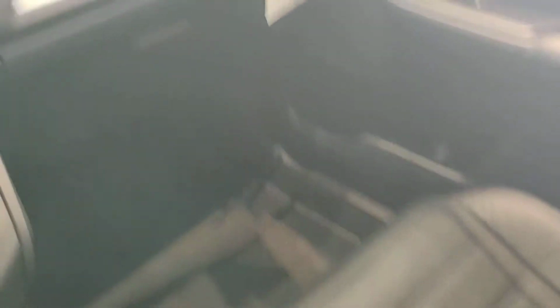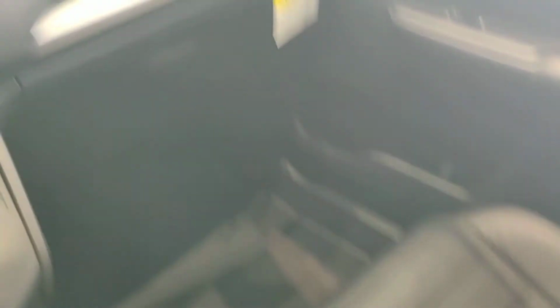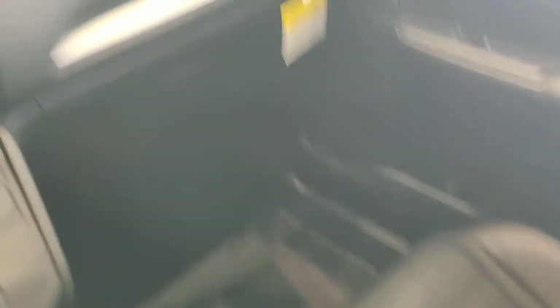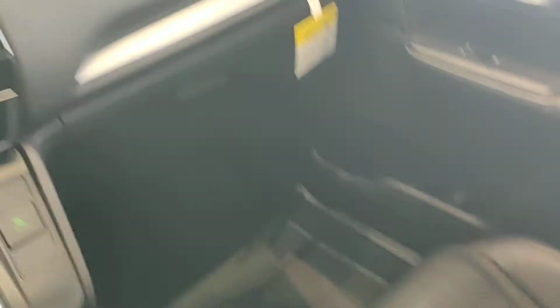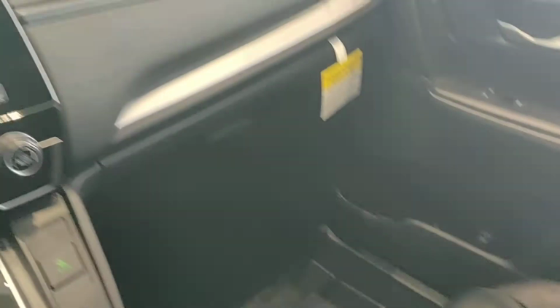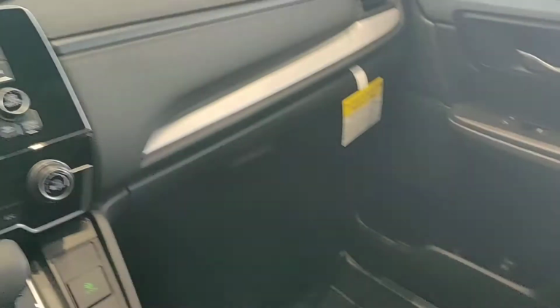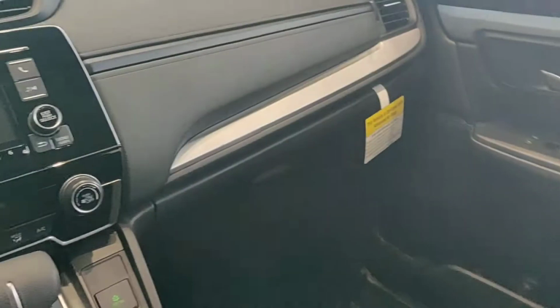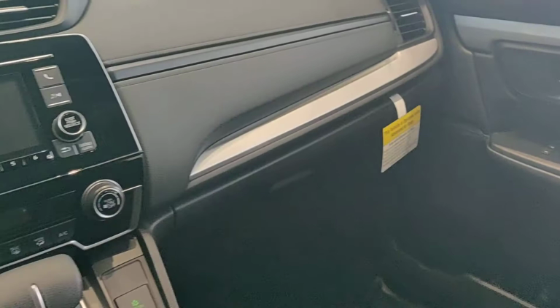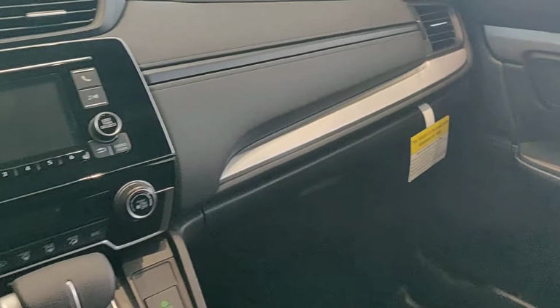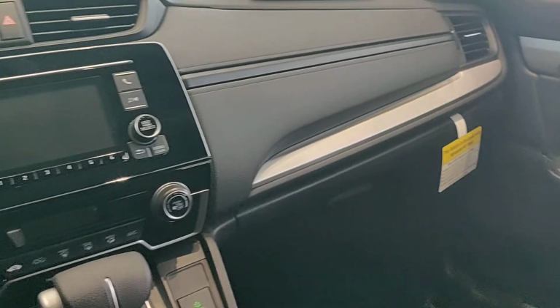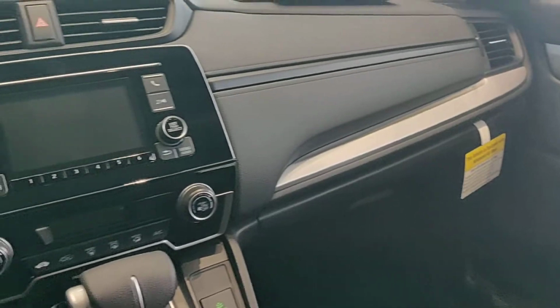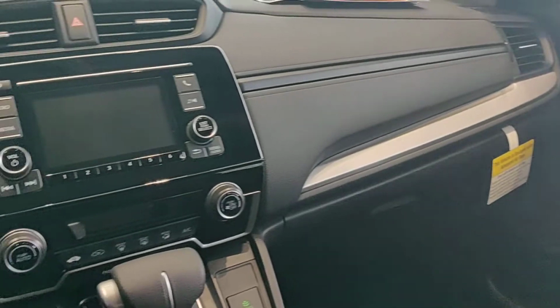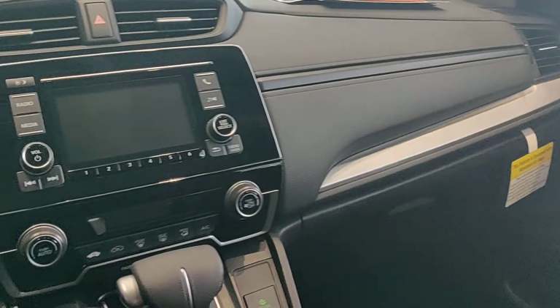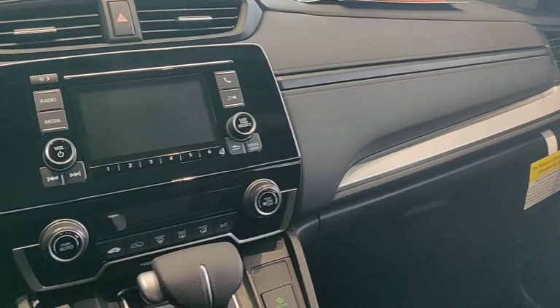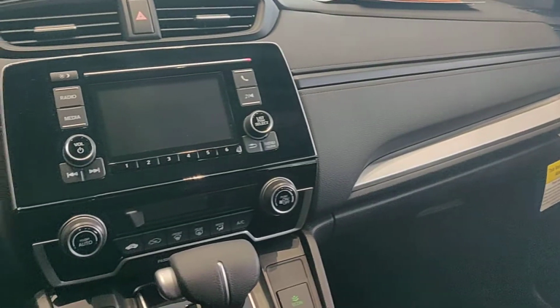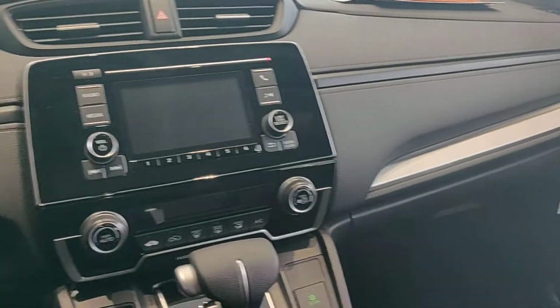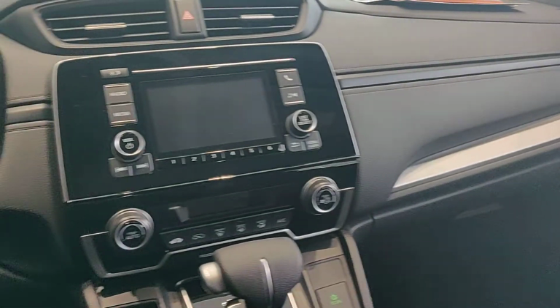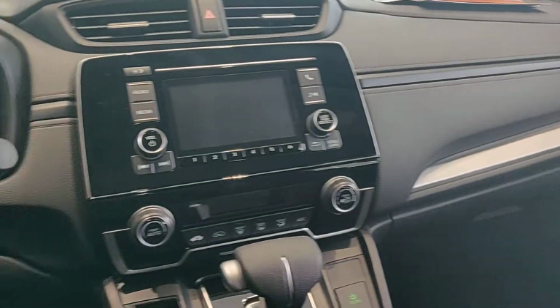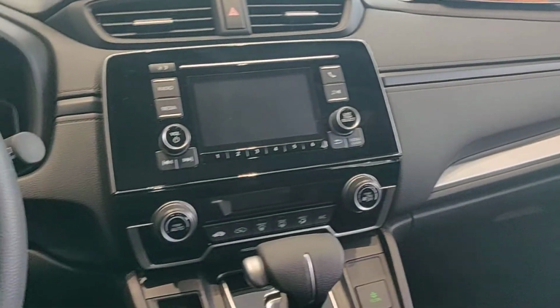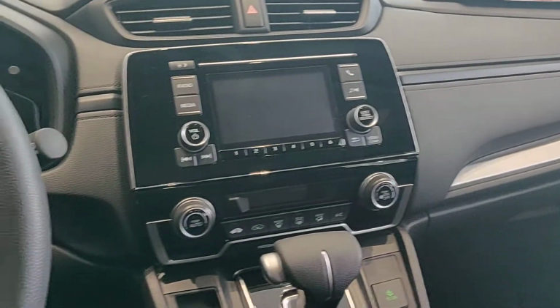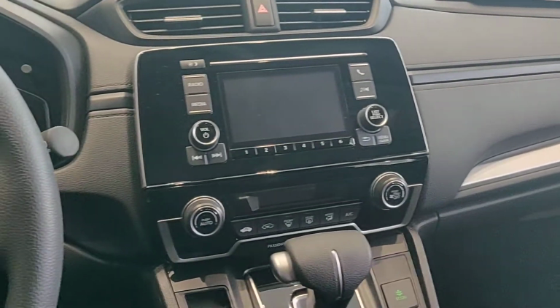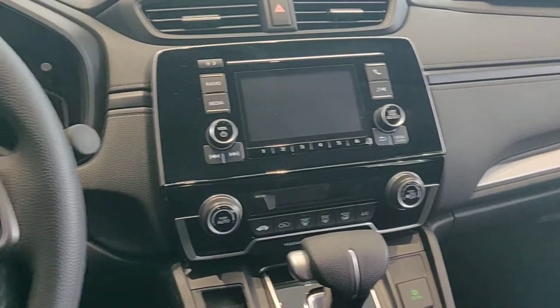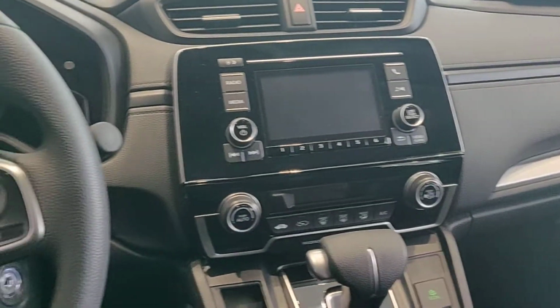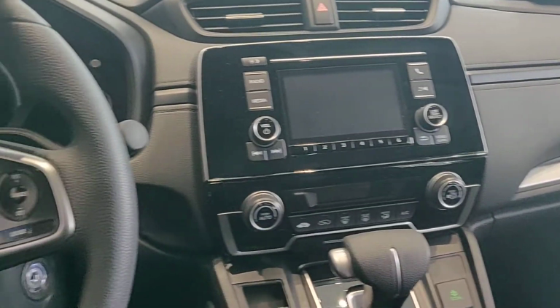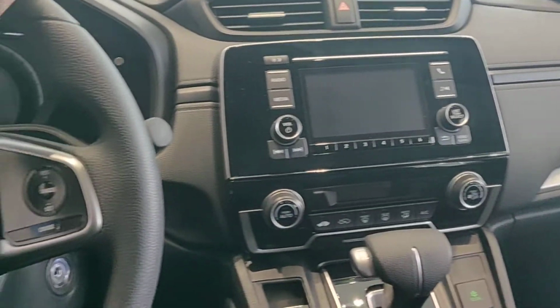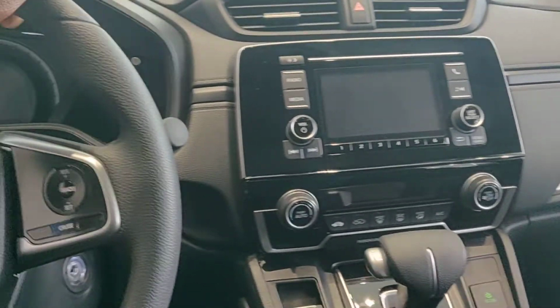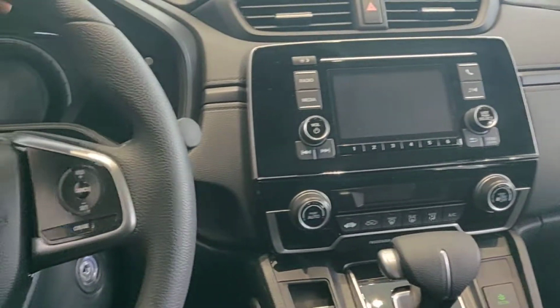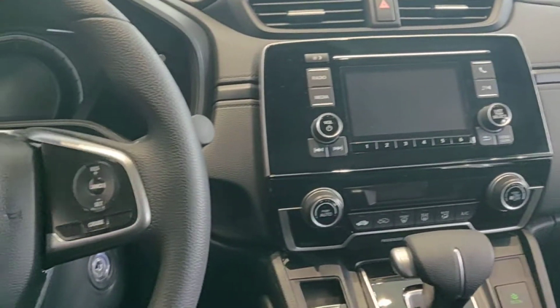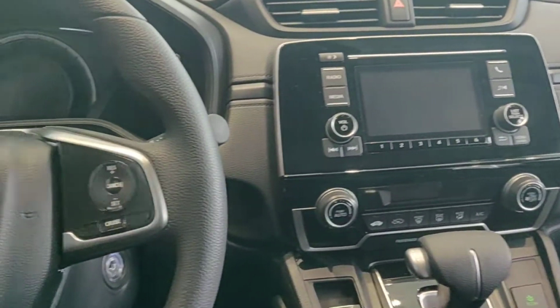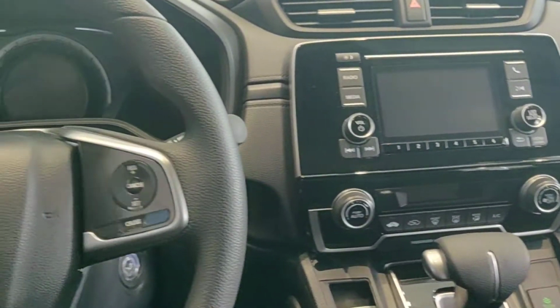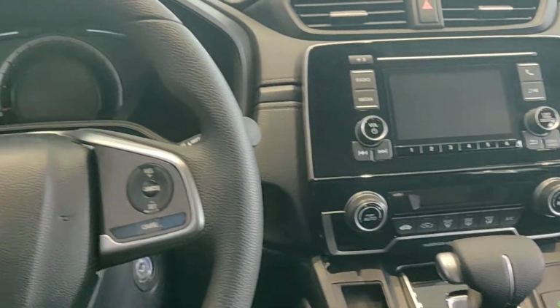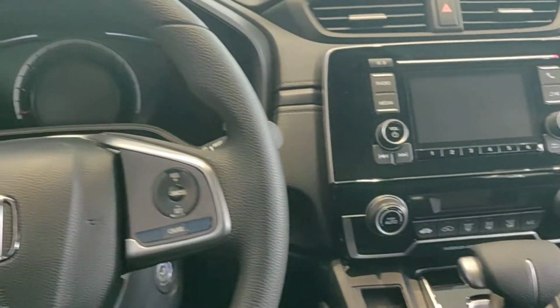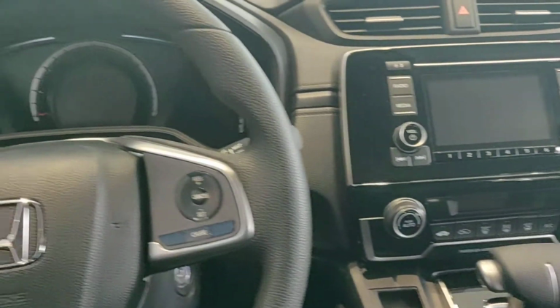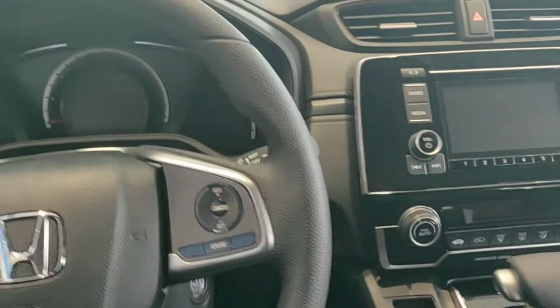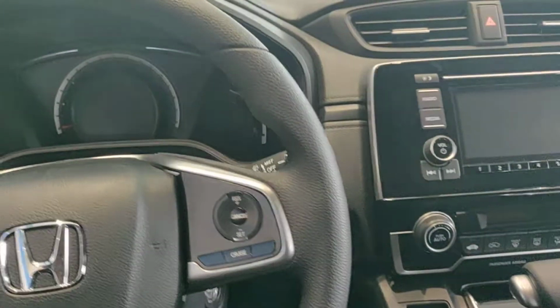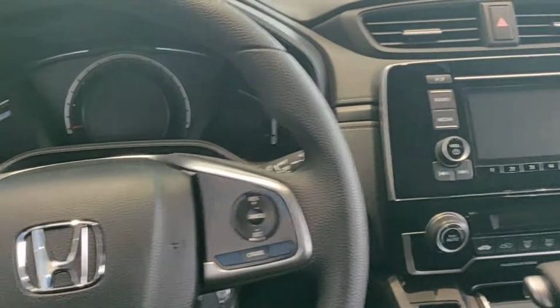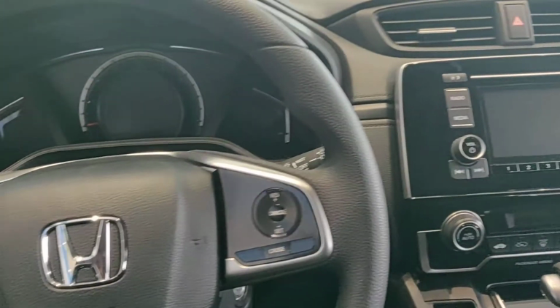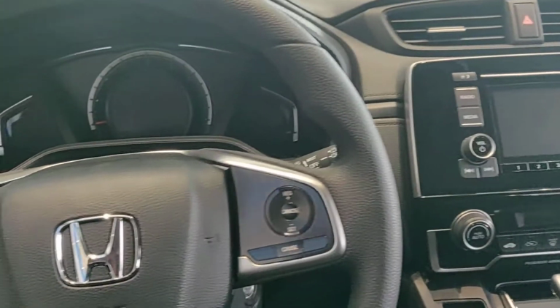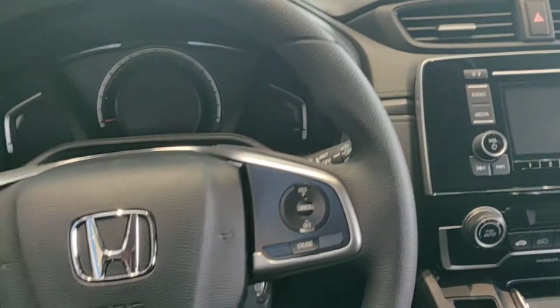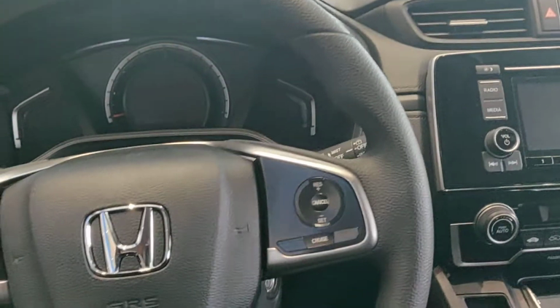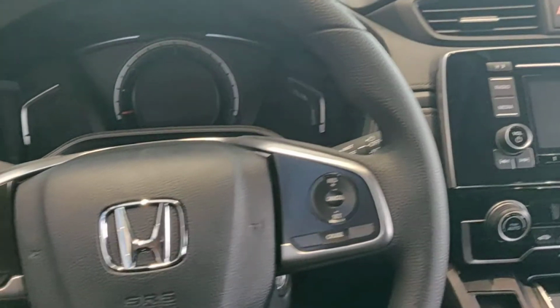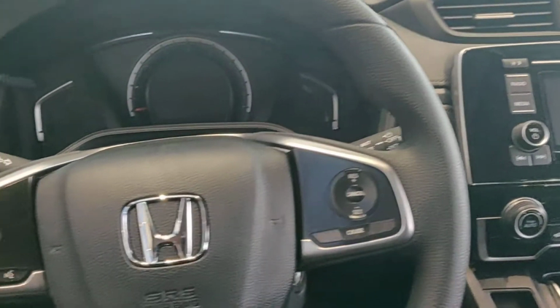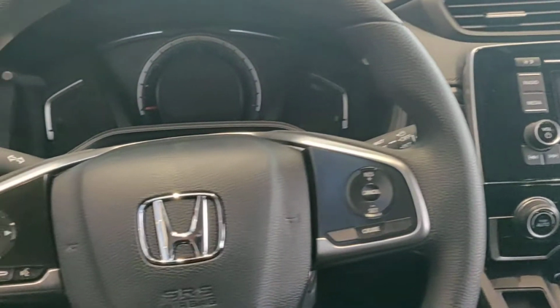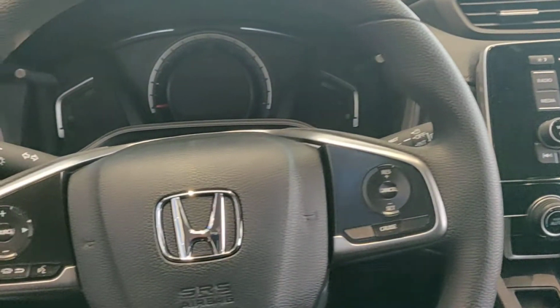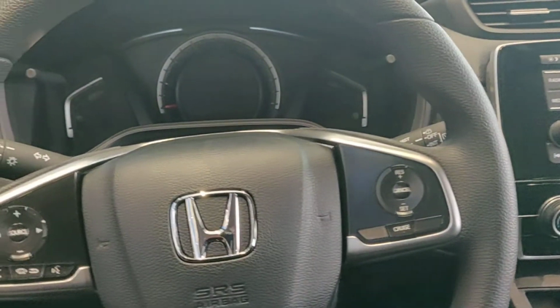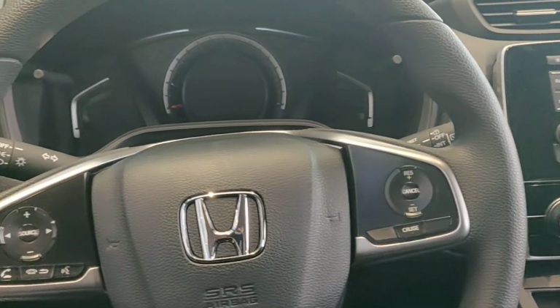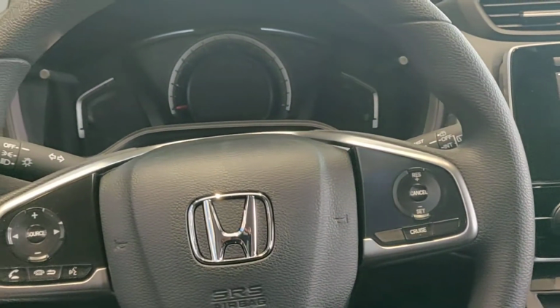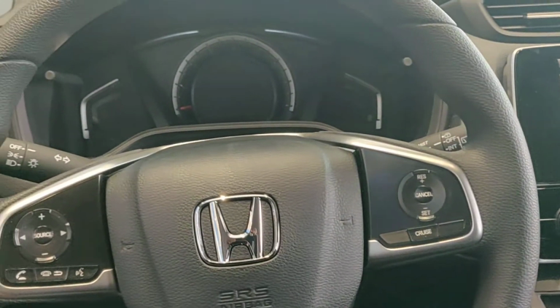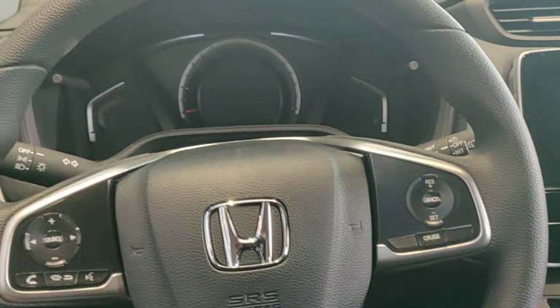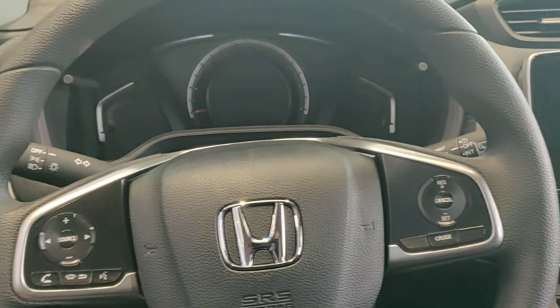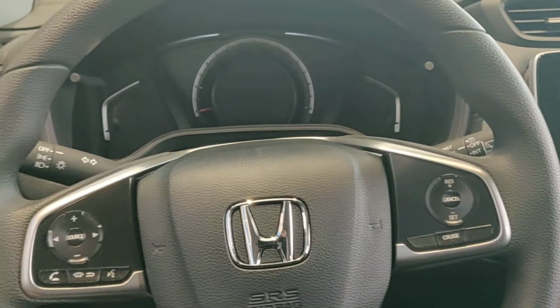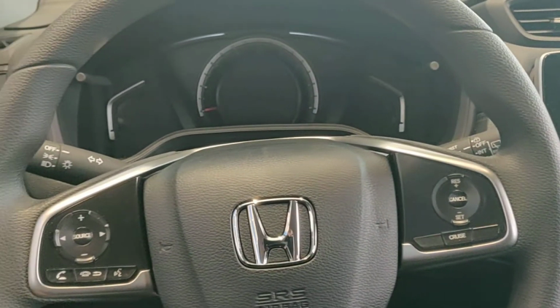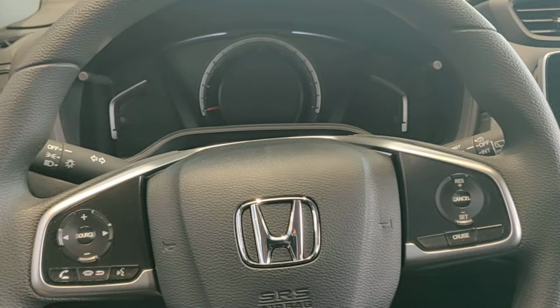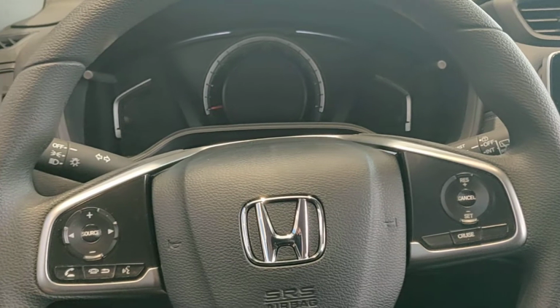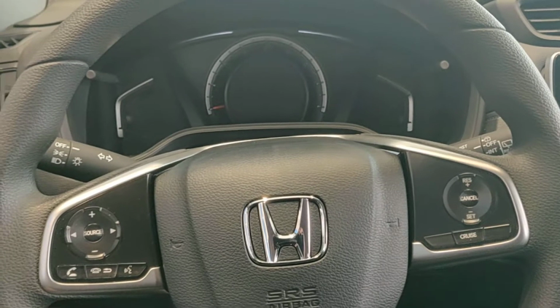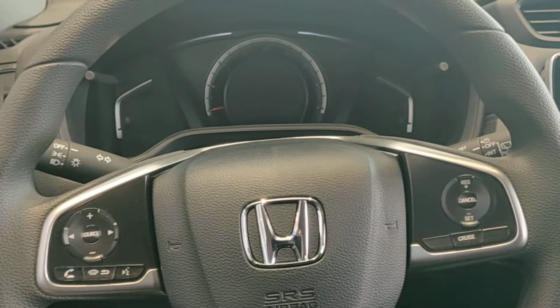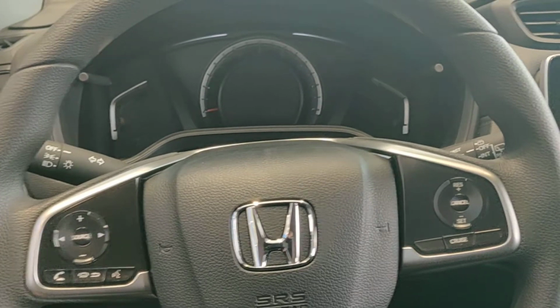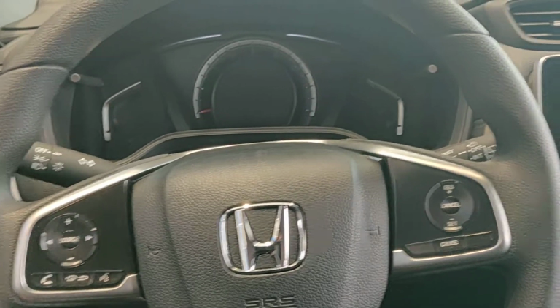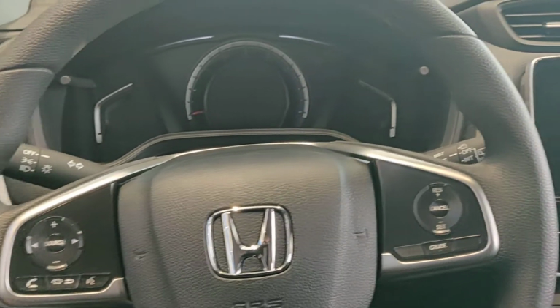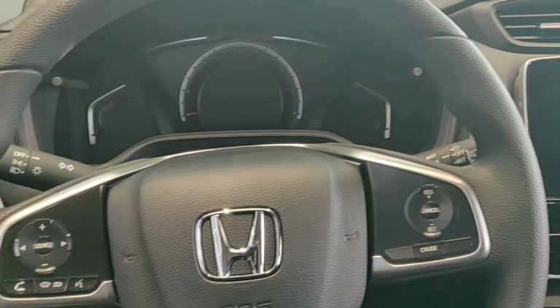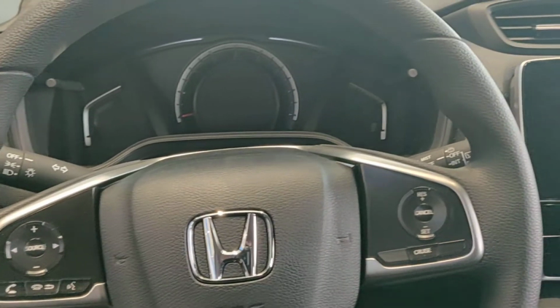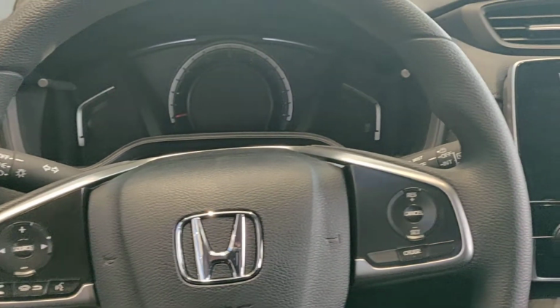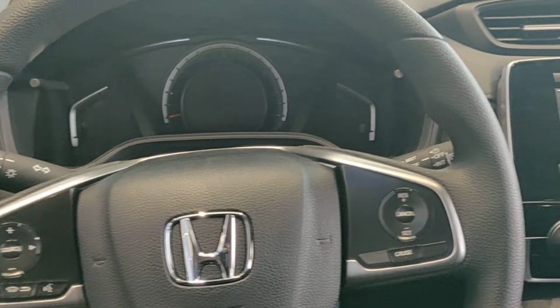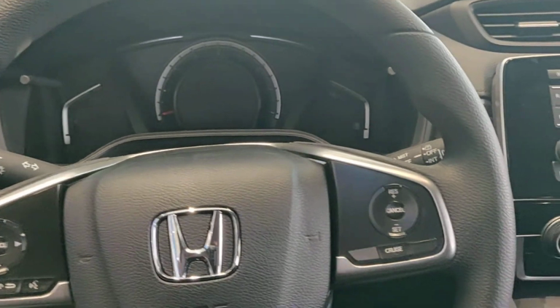I understand you're inquiring on the all-wheel drive variants of the CRV. We definitely have a few in stock, and thank you so much for even giving me the time.